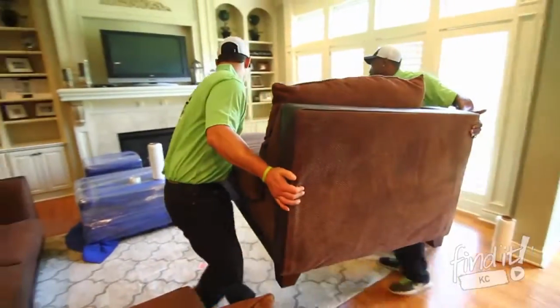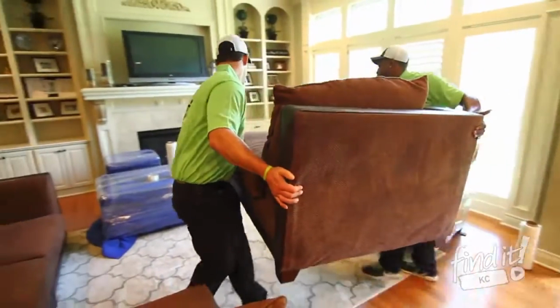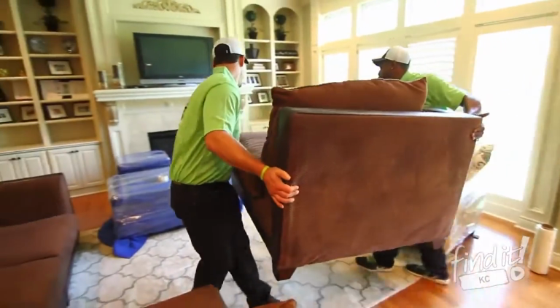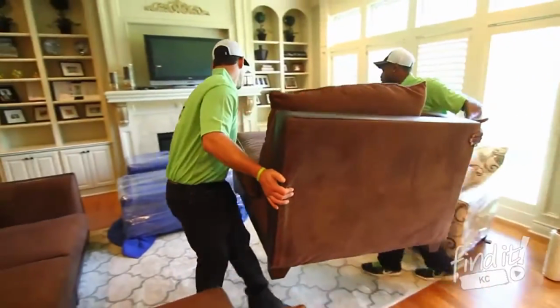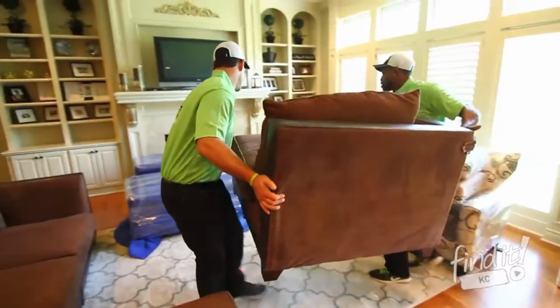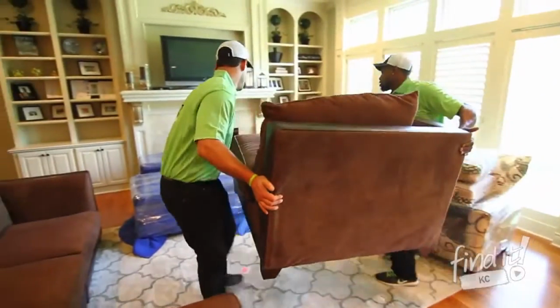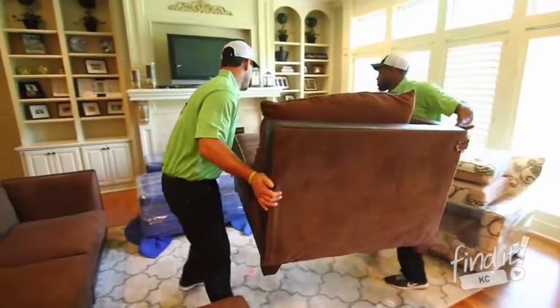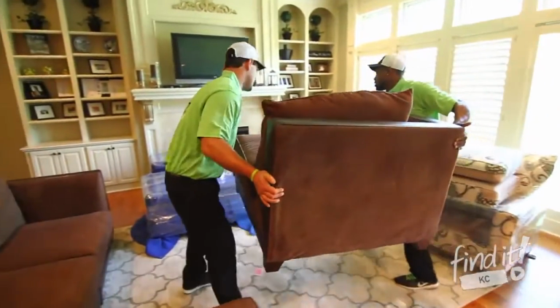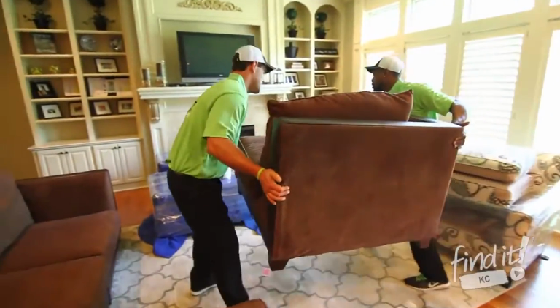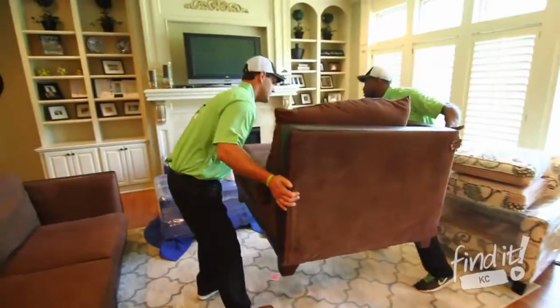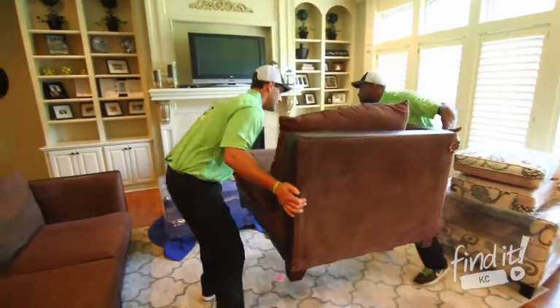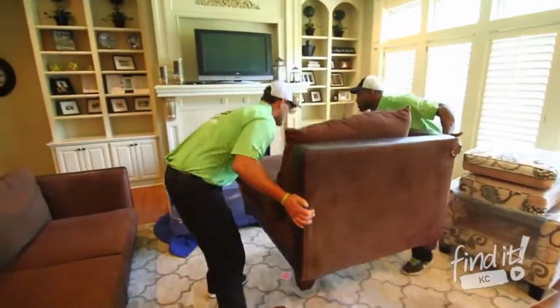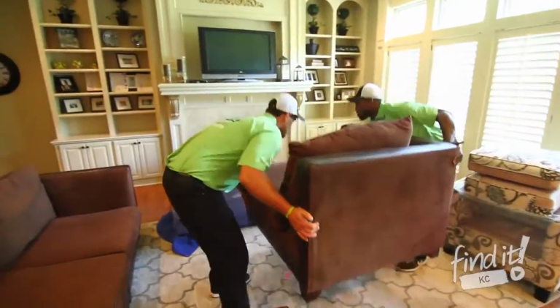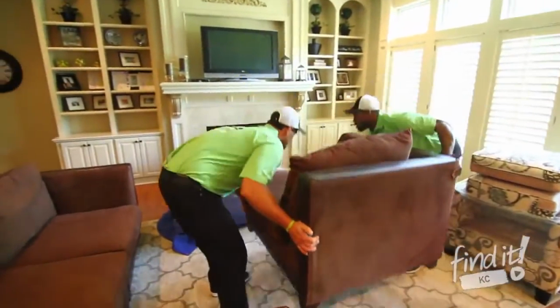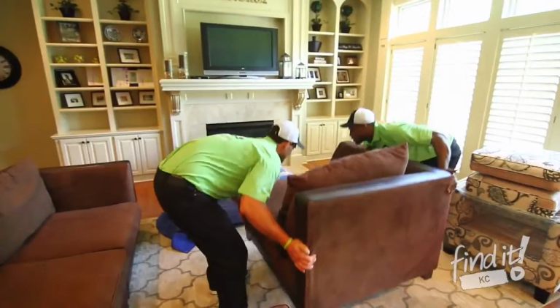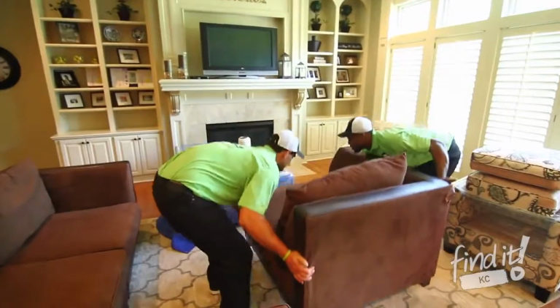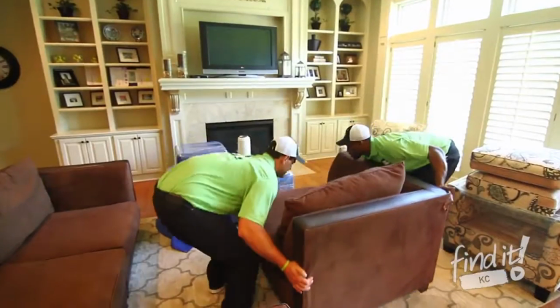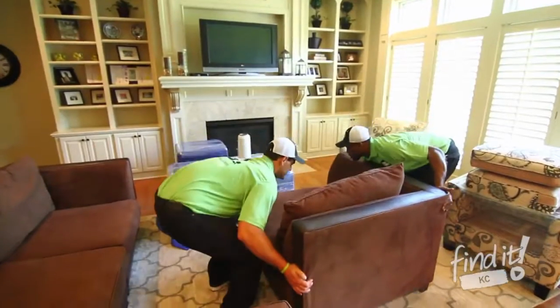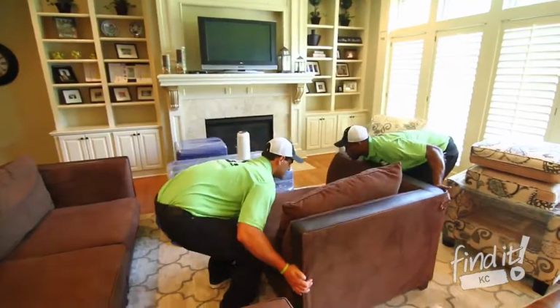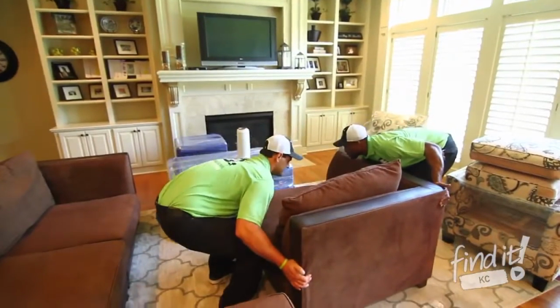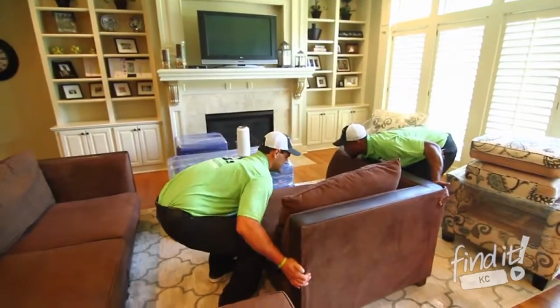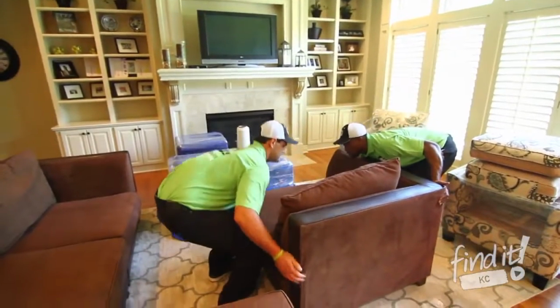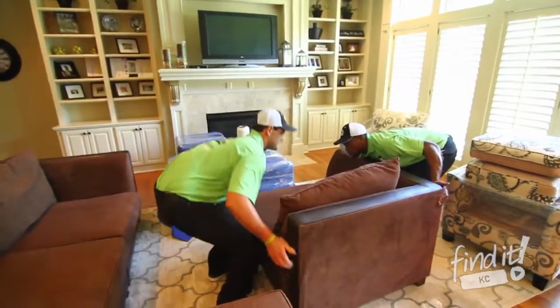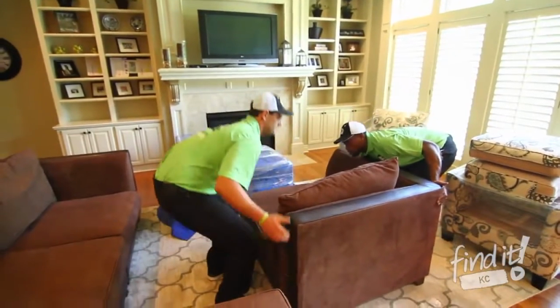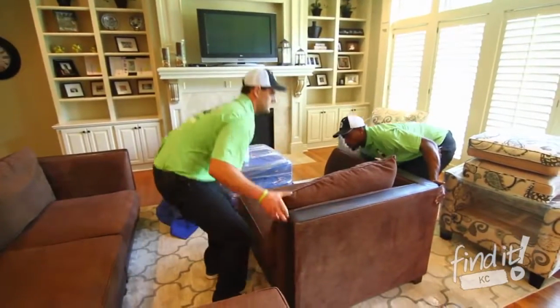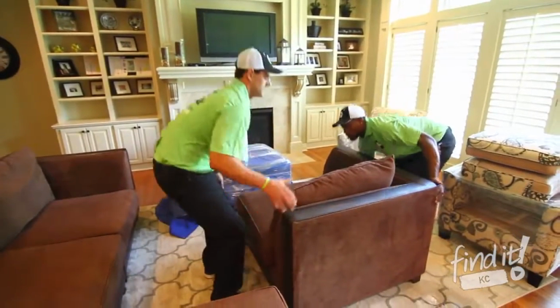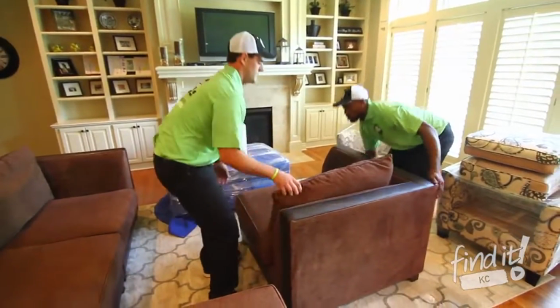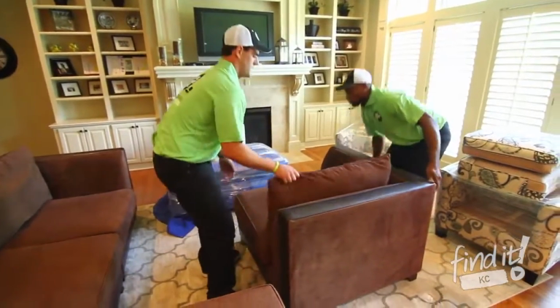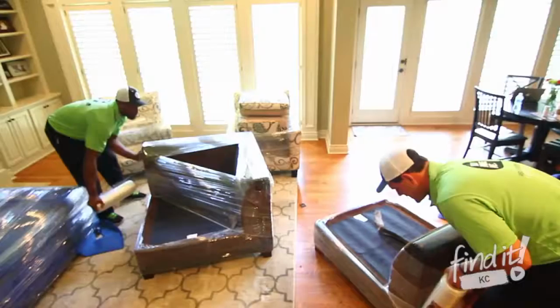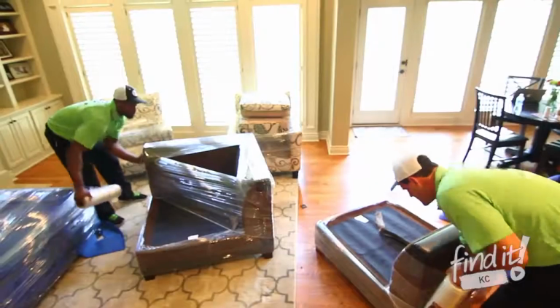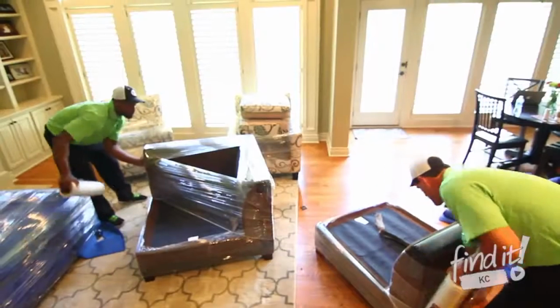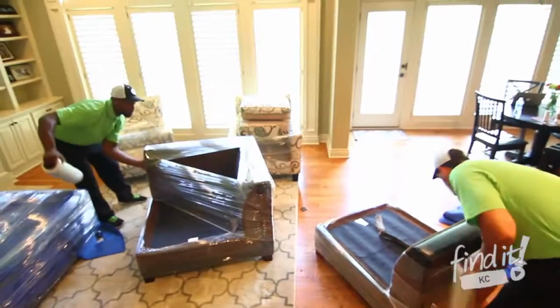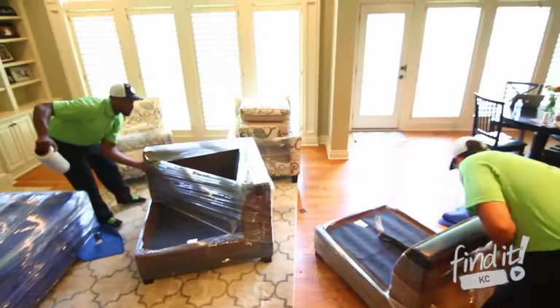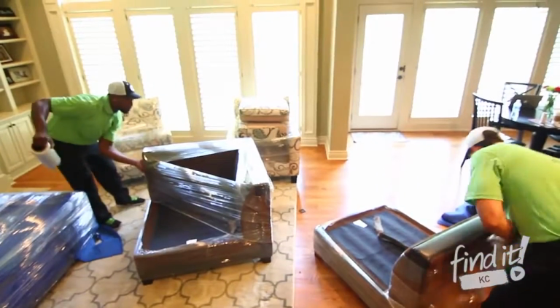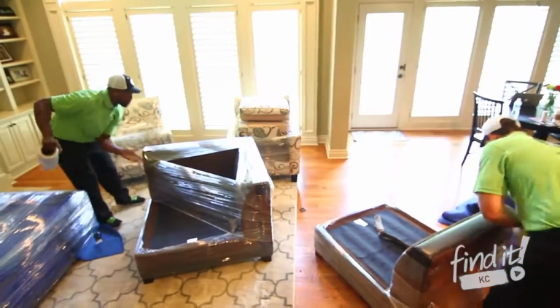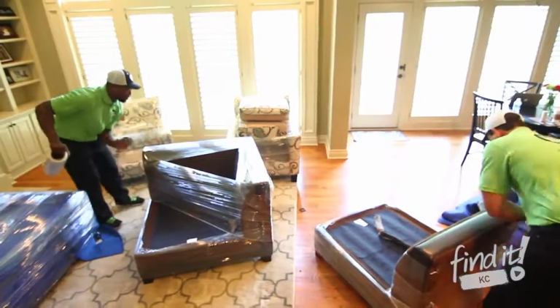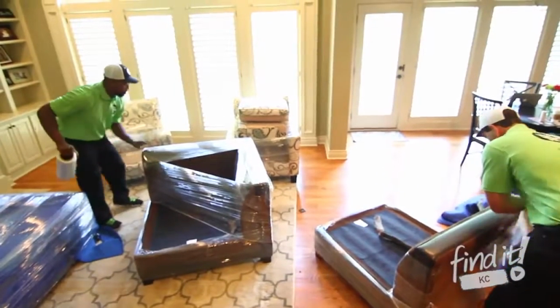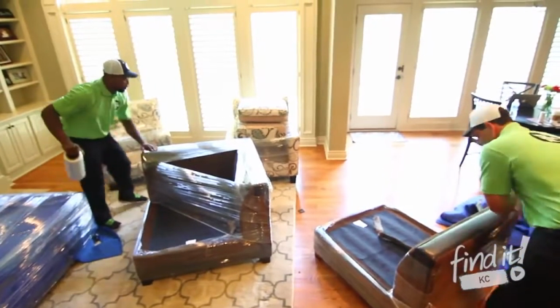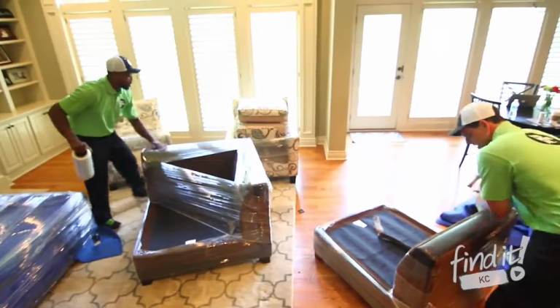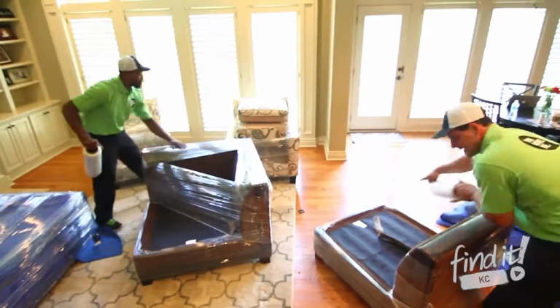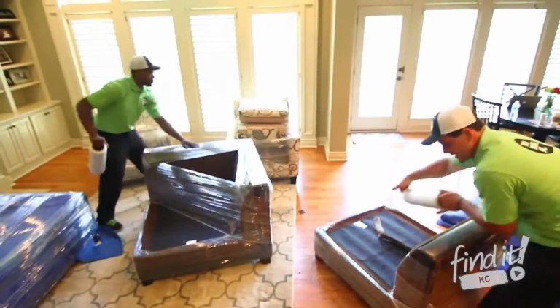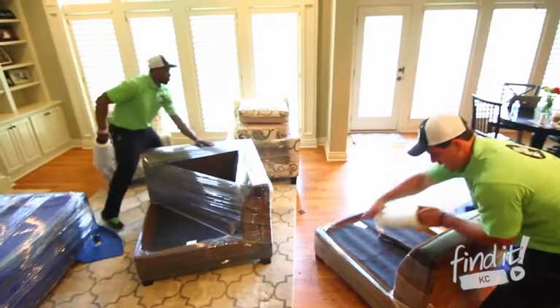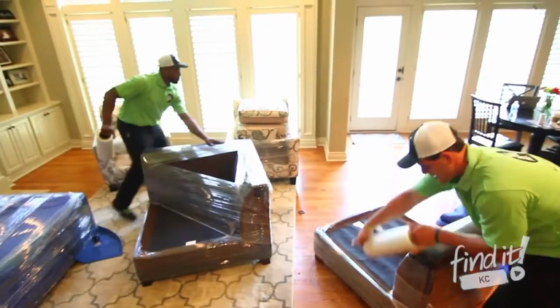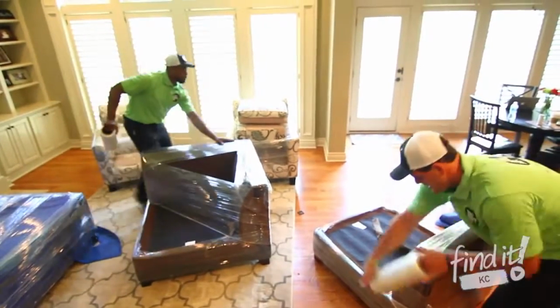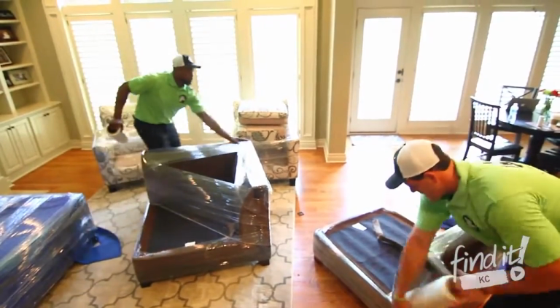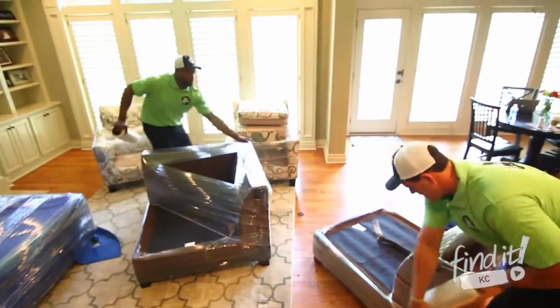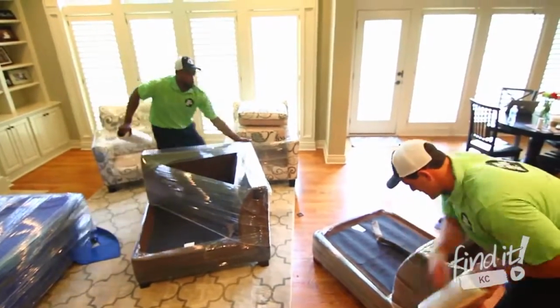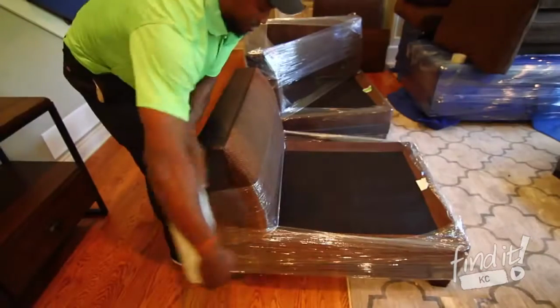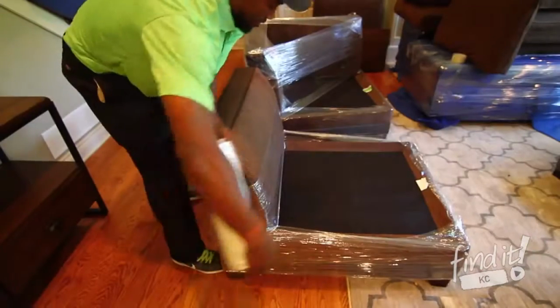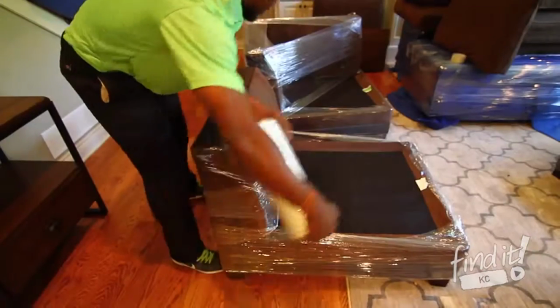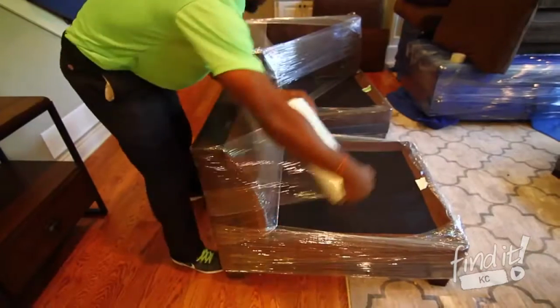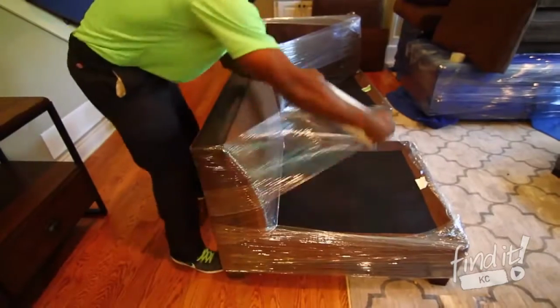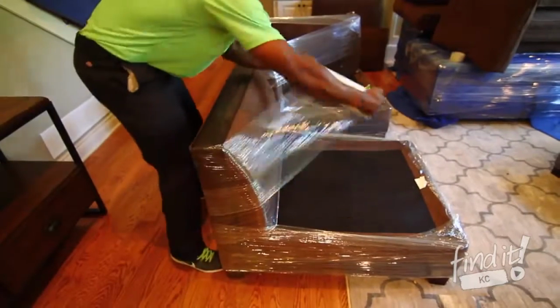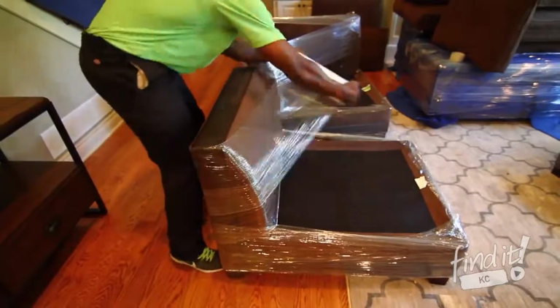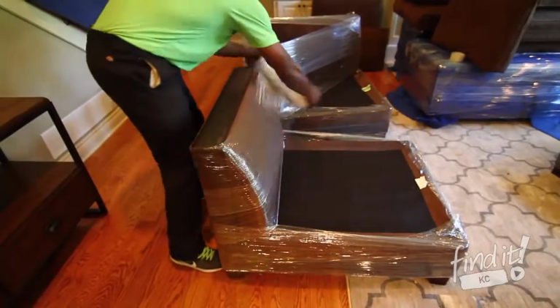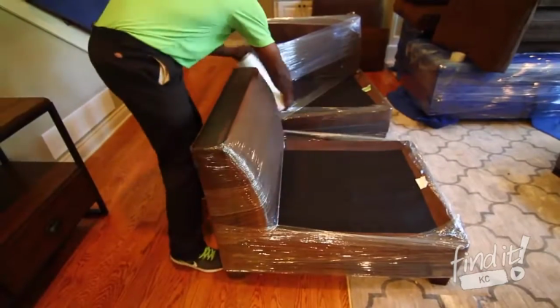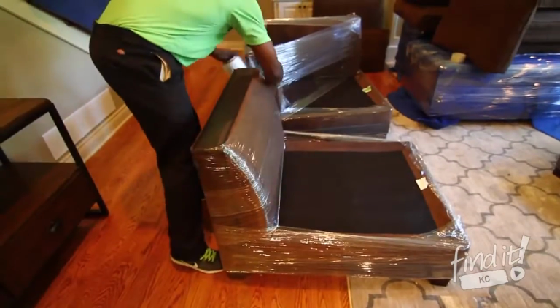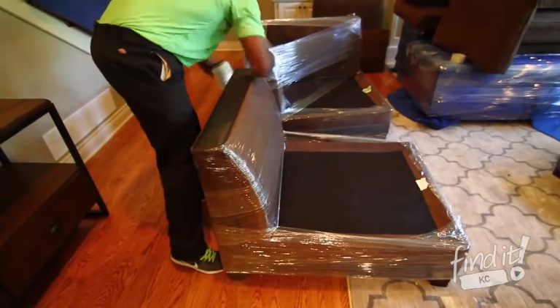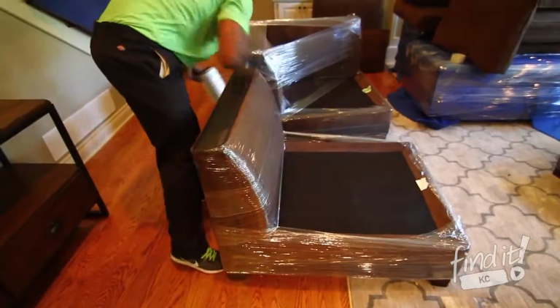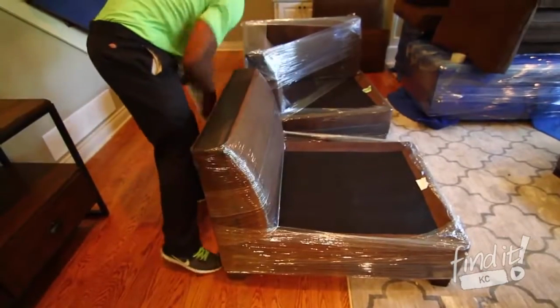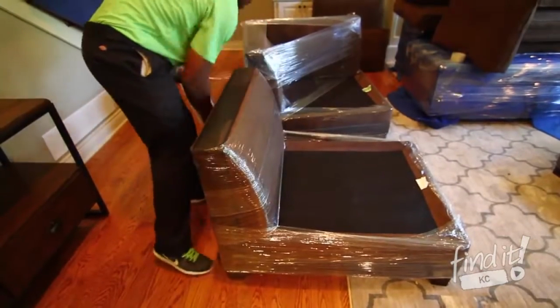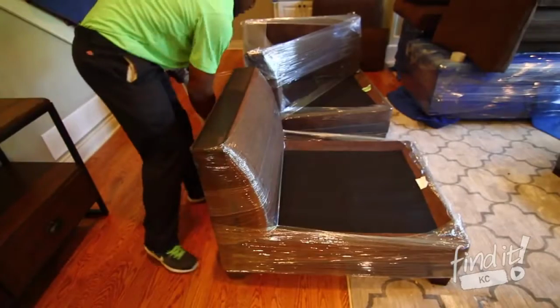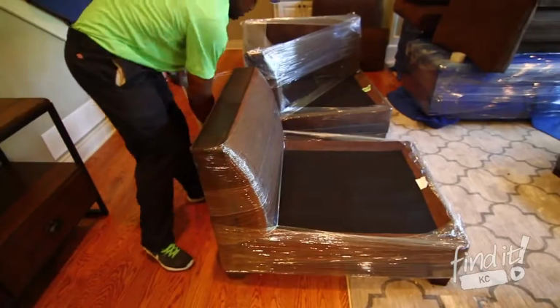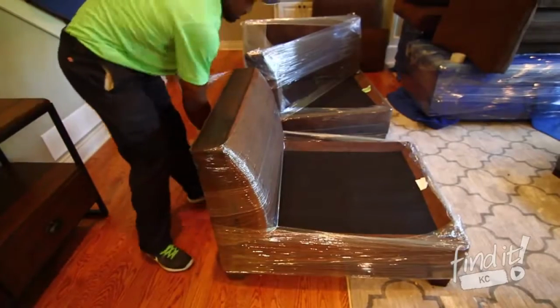Anything that we disassemble on the day of the move, your team will reassemble once we arrive at your new home. This includes beds and sectionals.